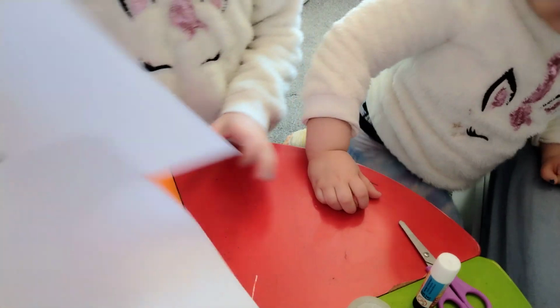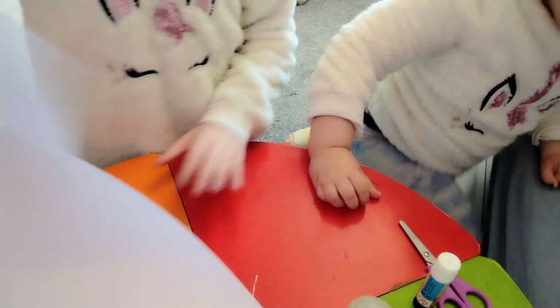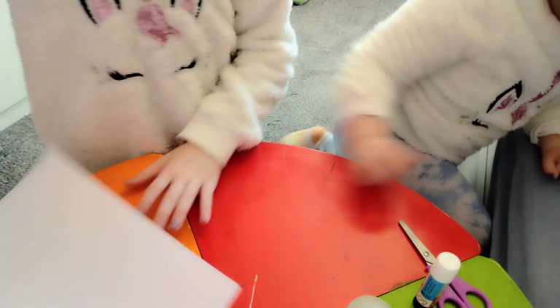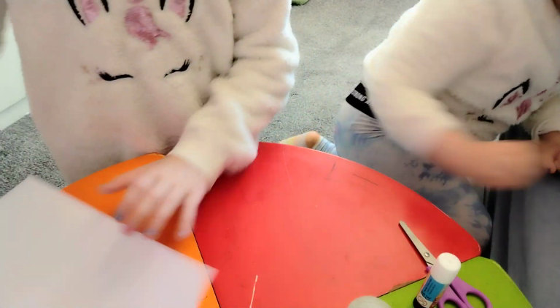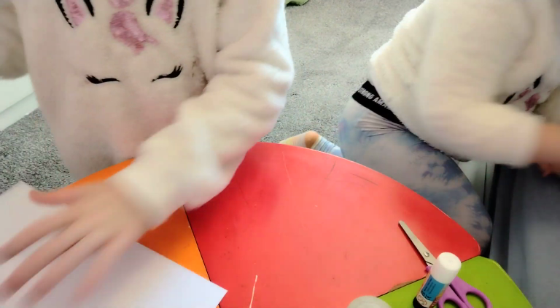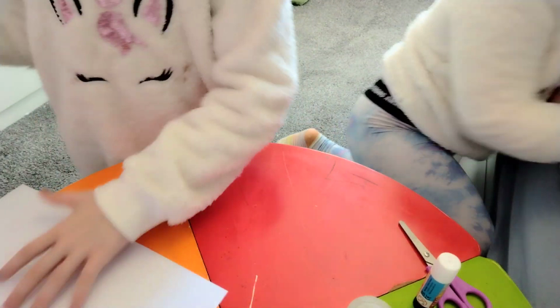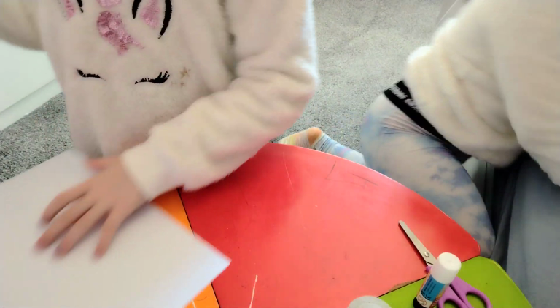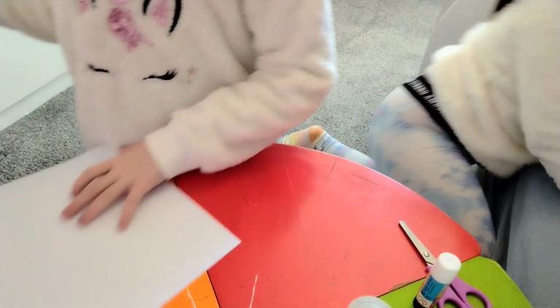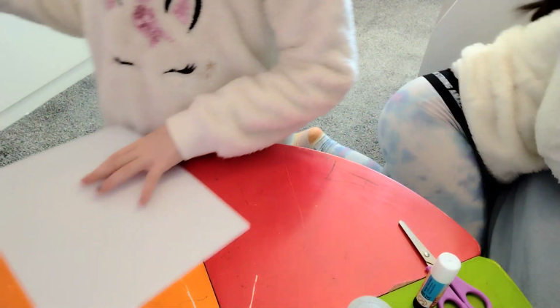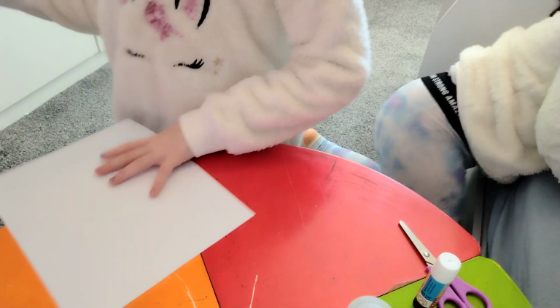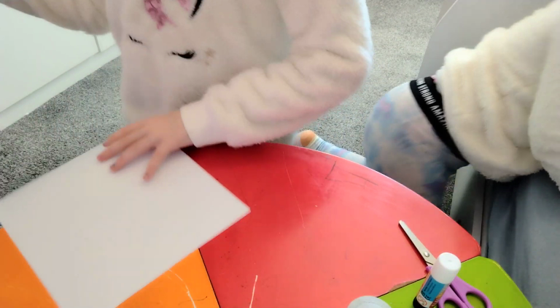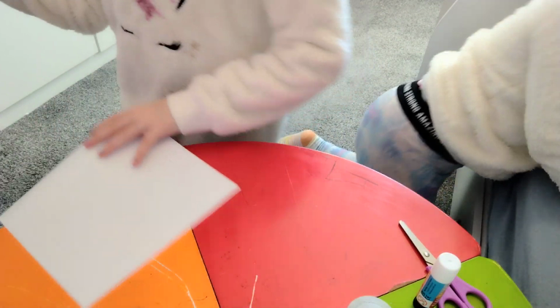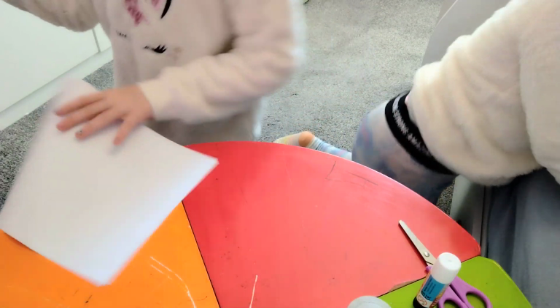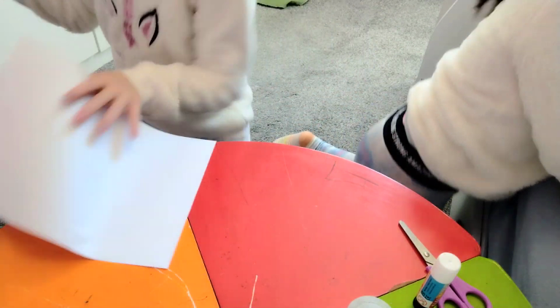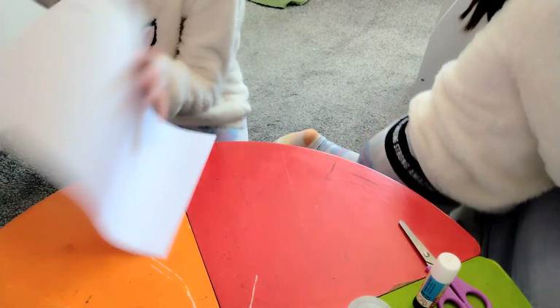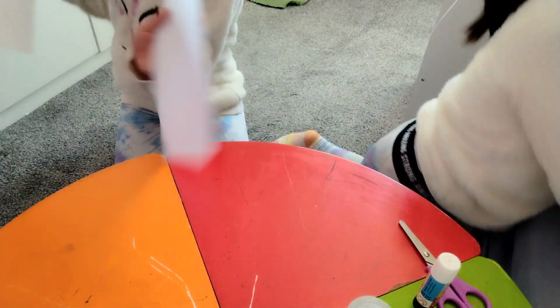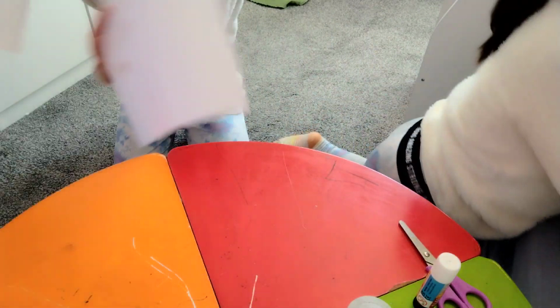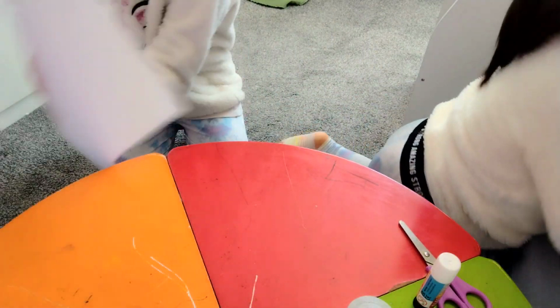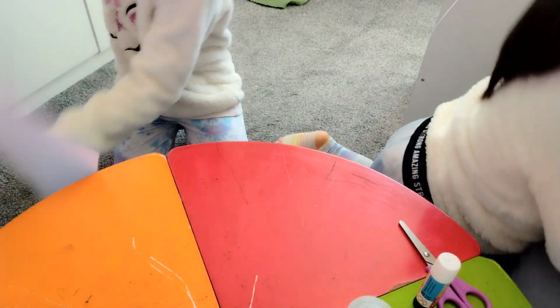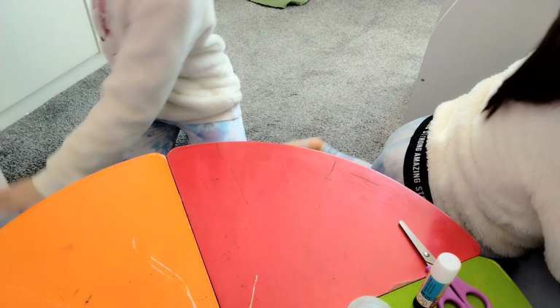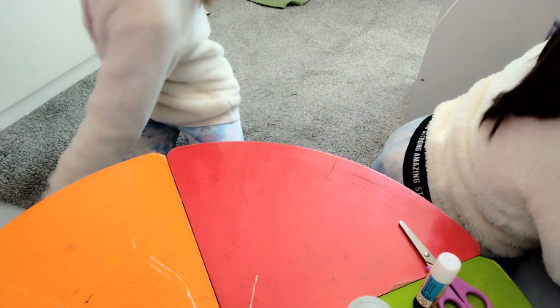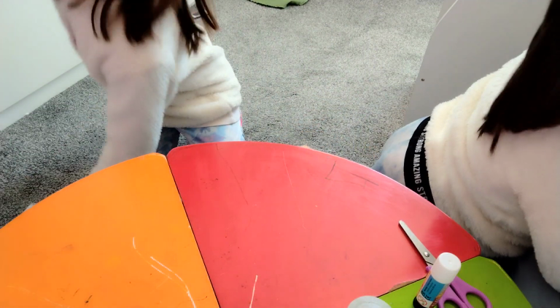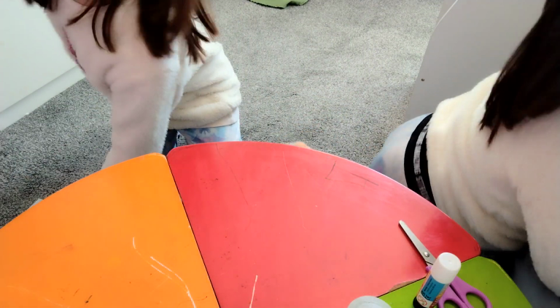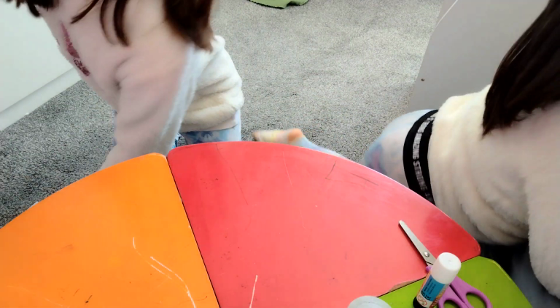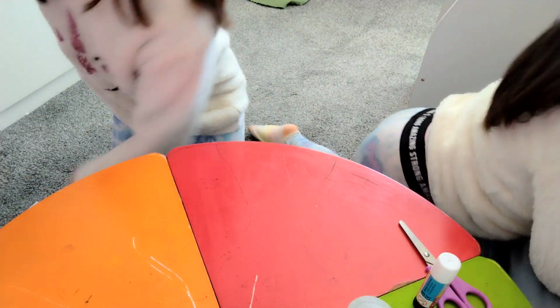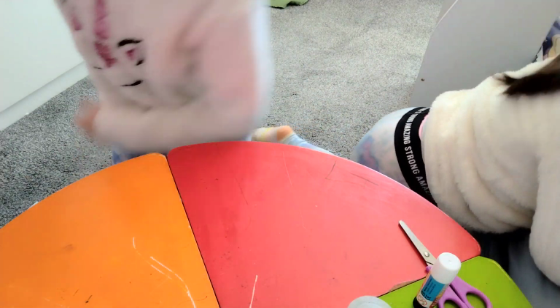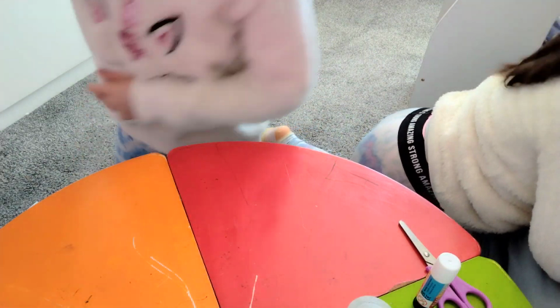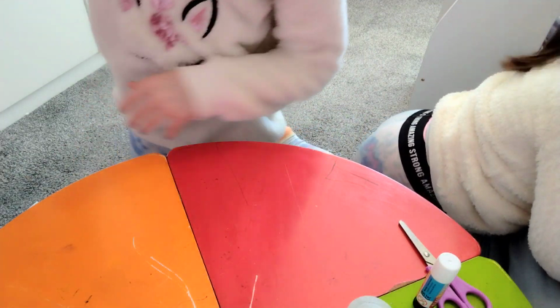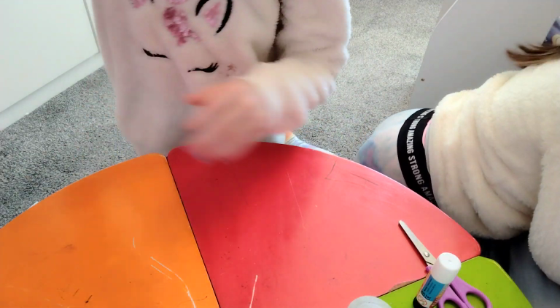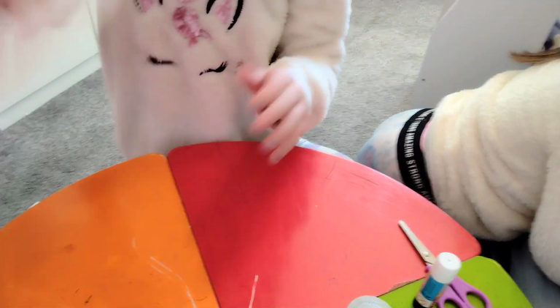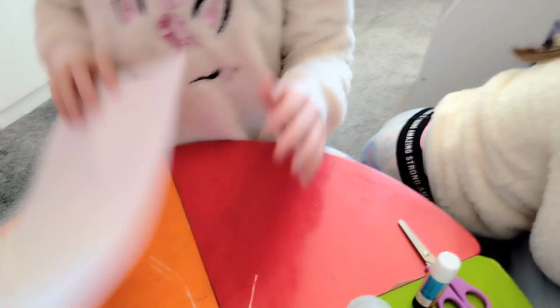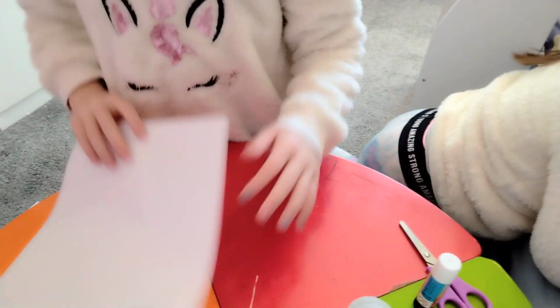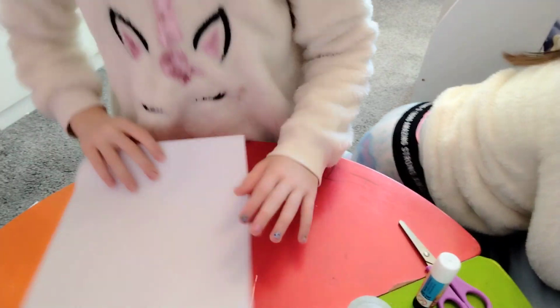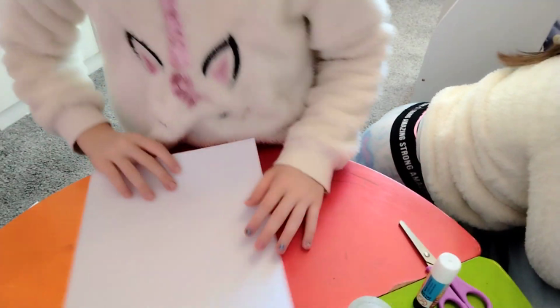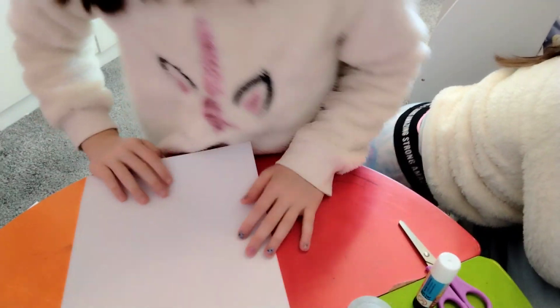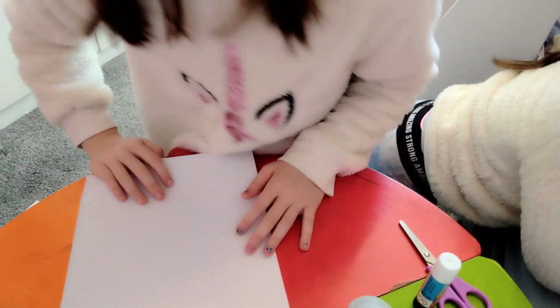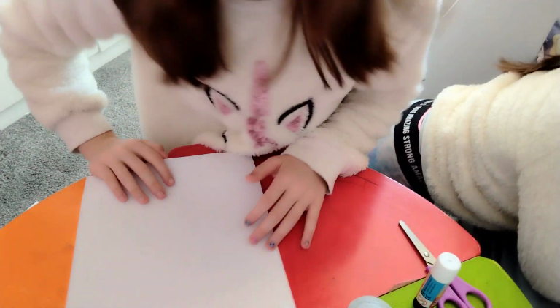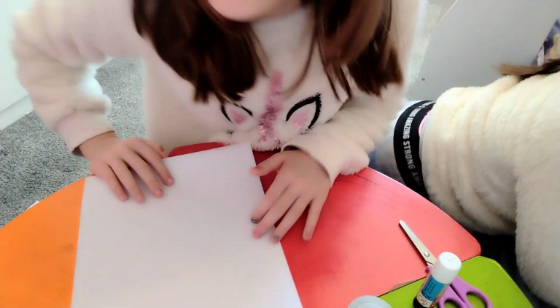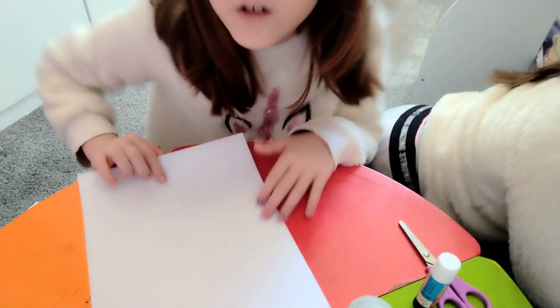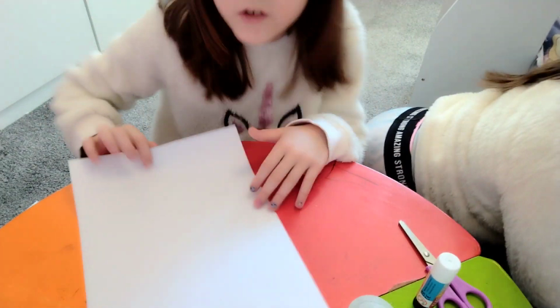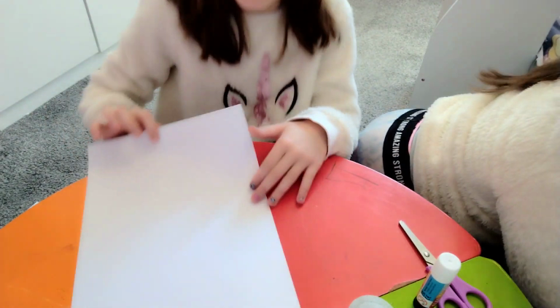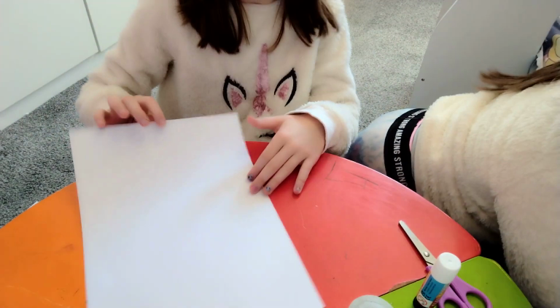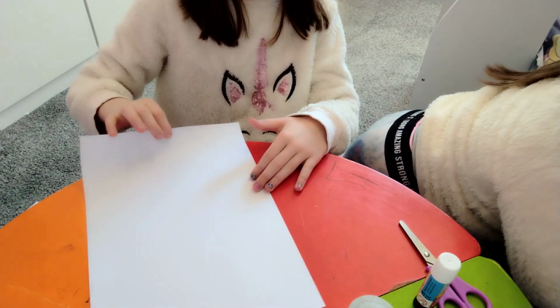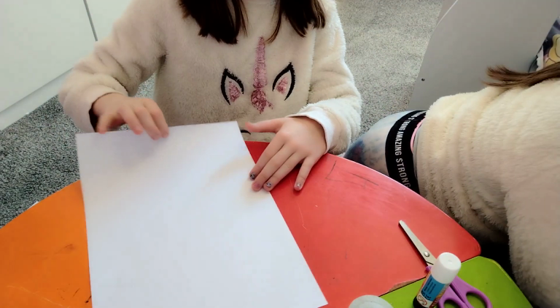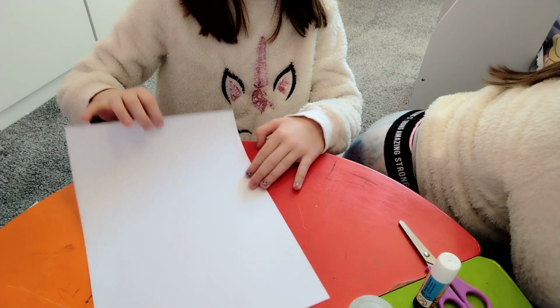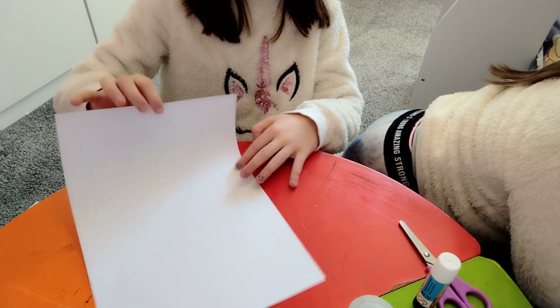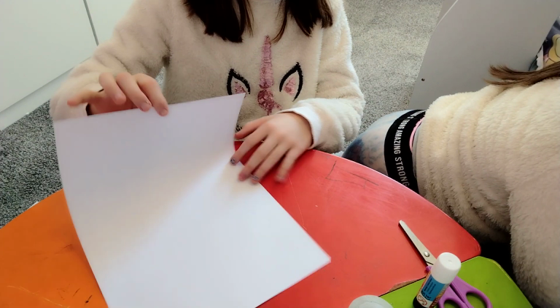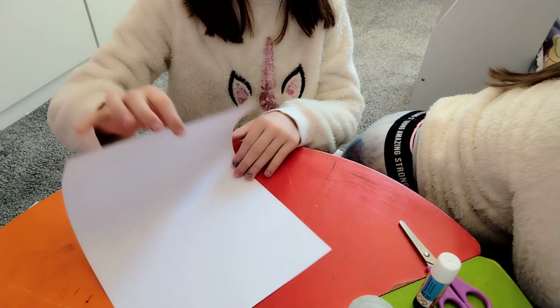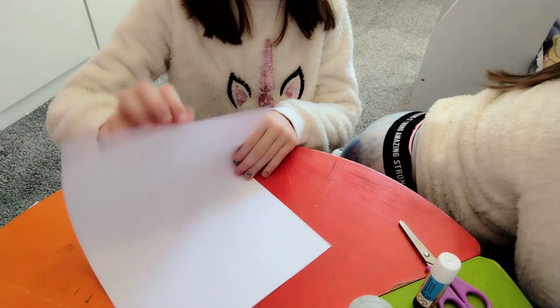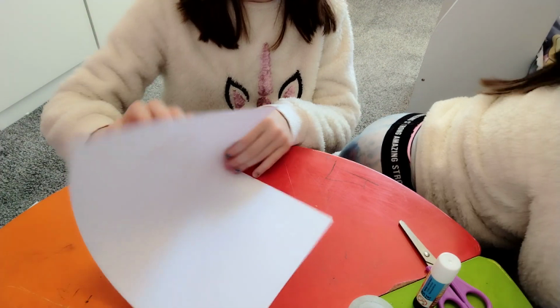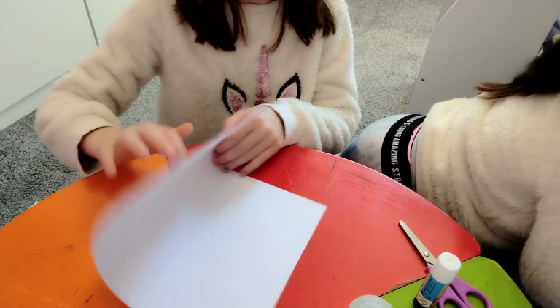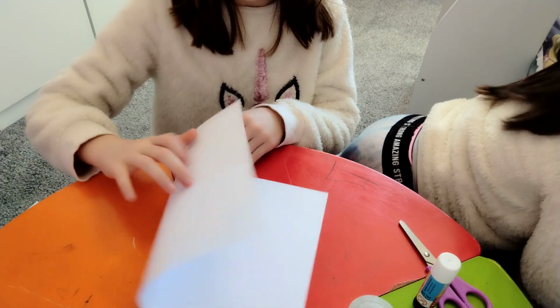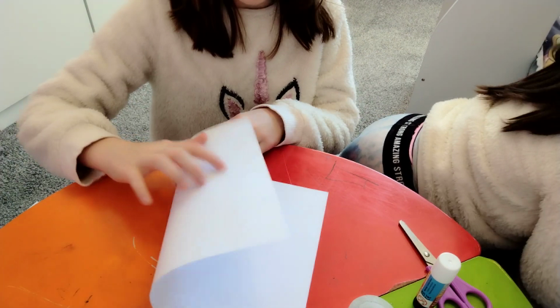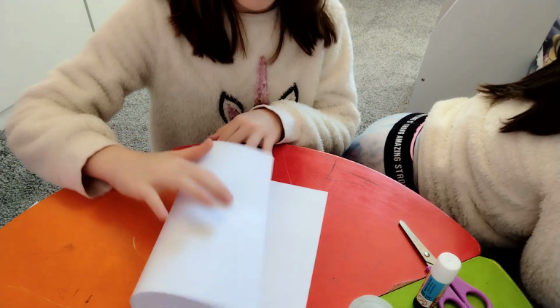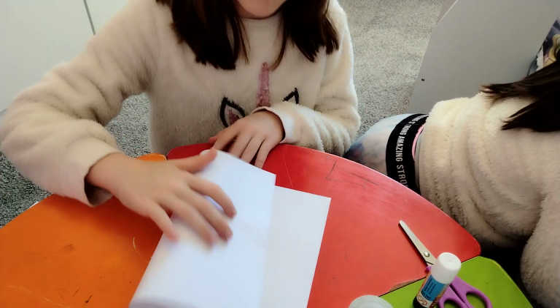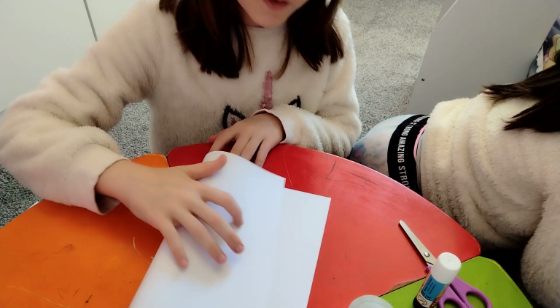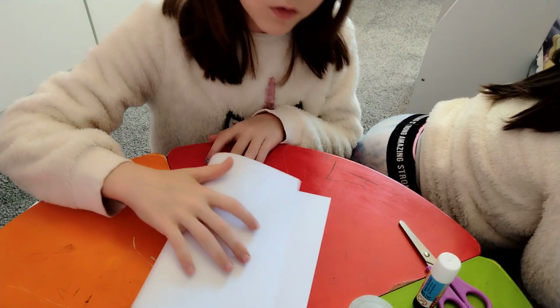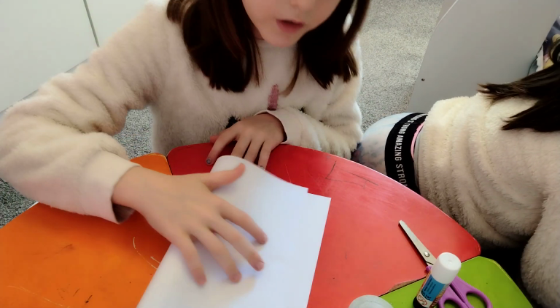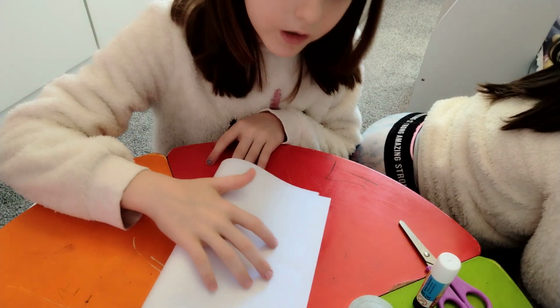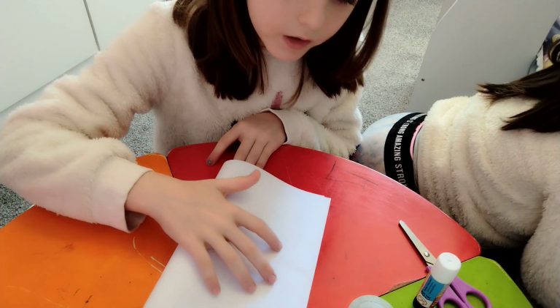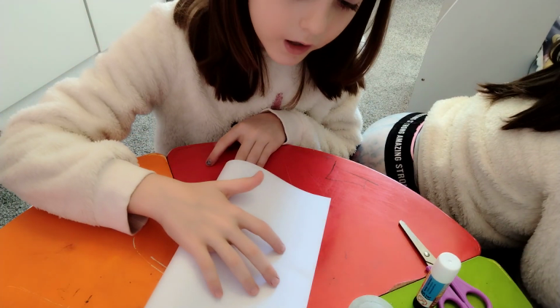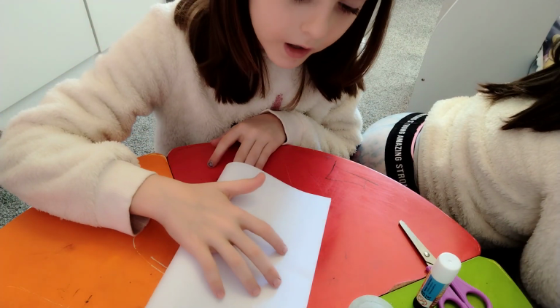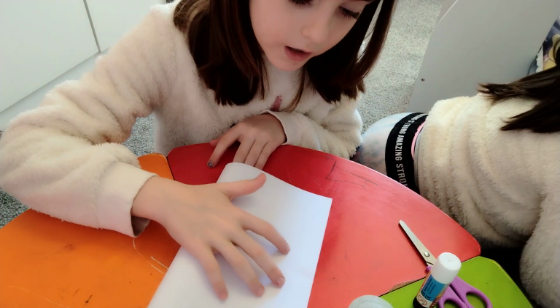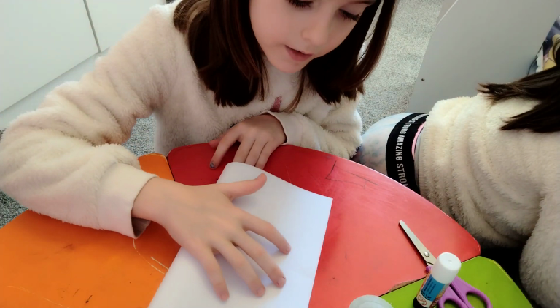Get your first piece and put the other piece off to the side. Fold it in half.